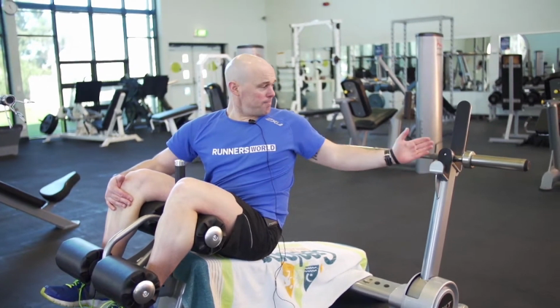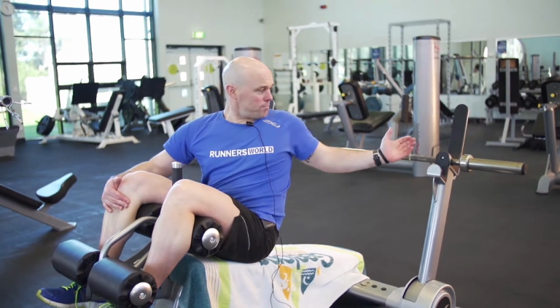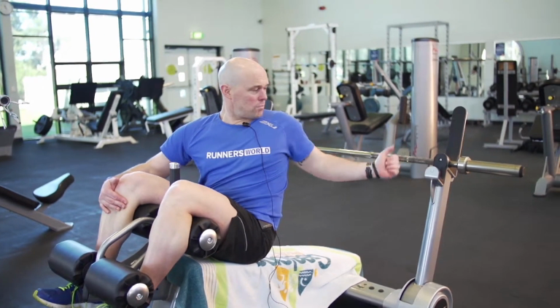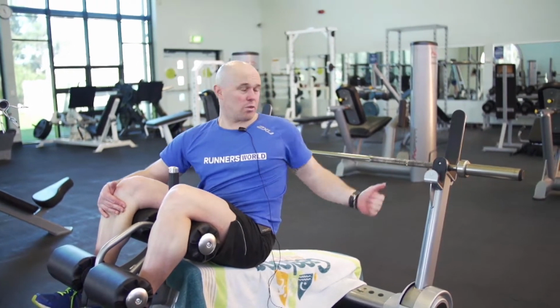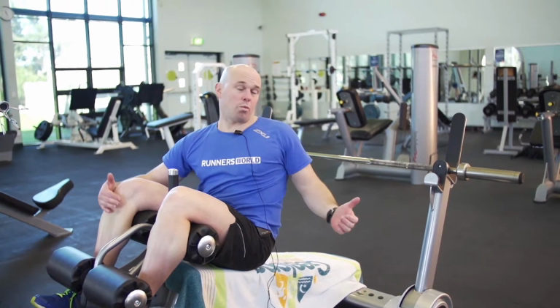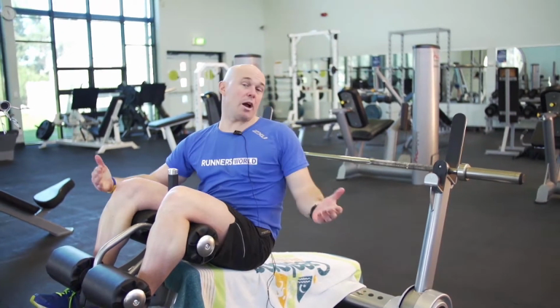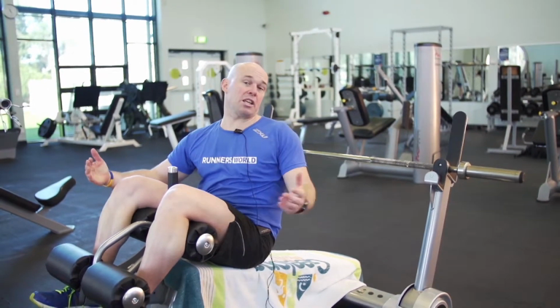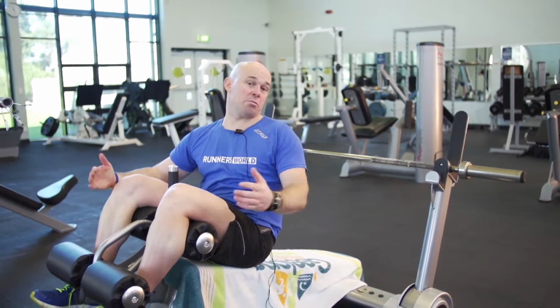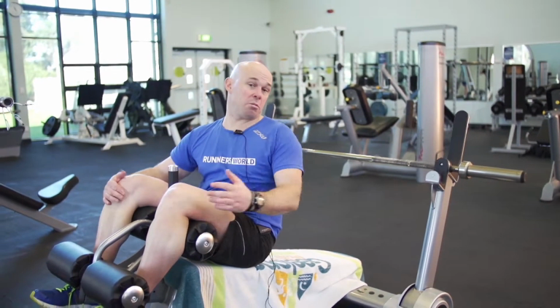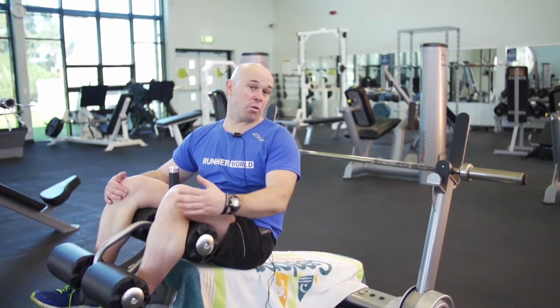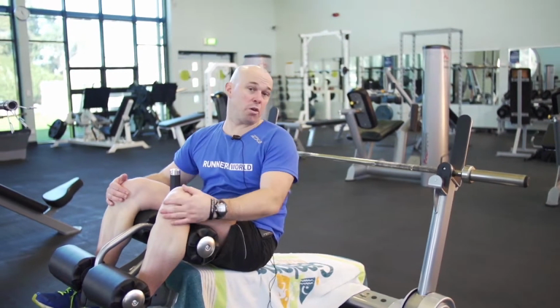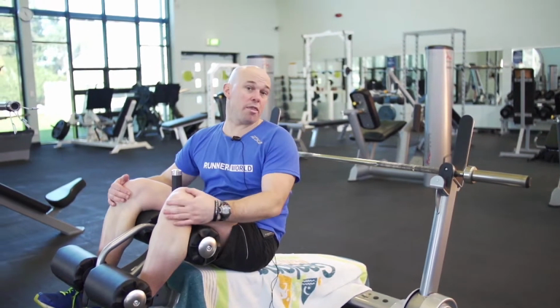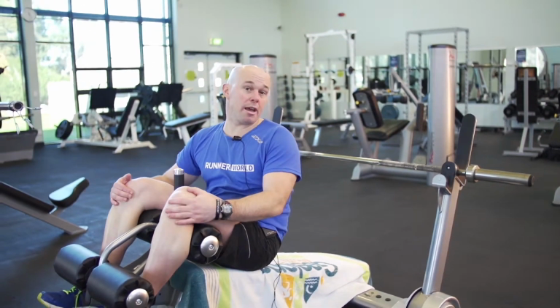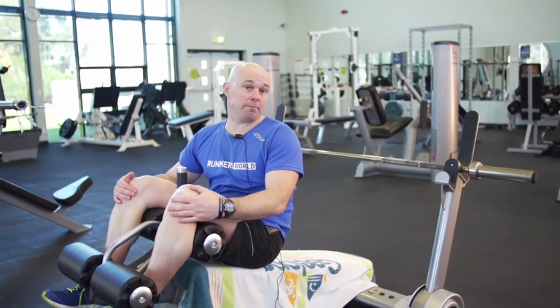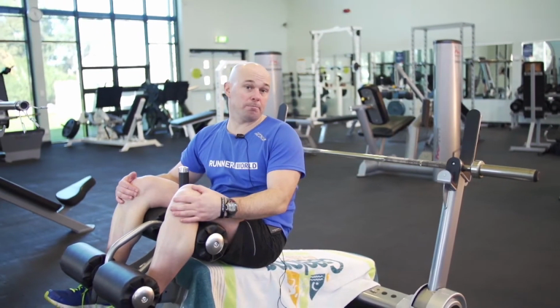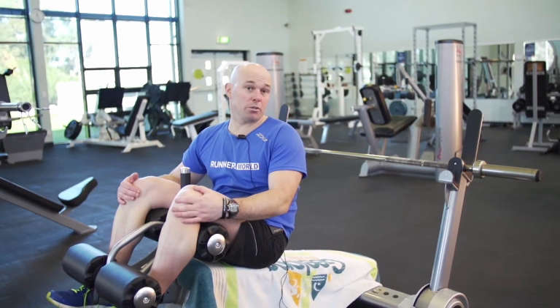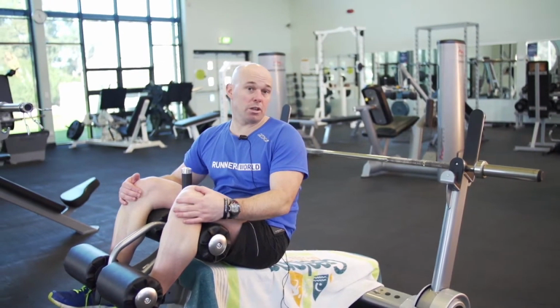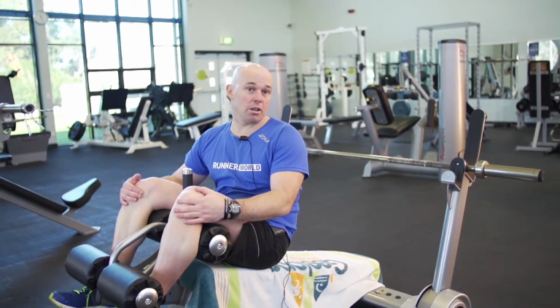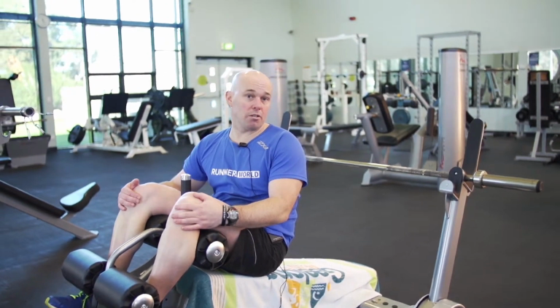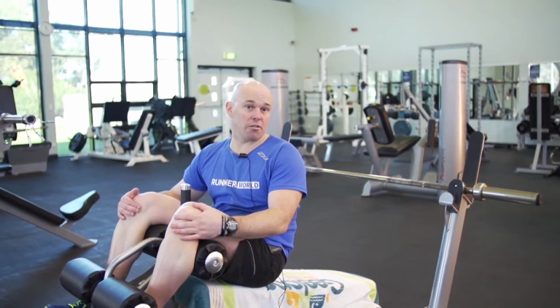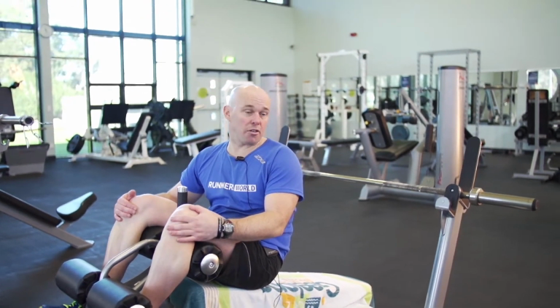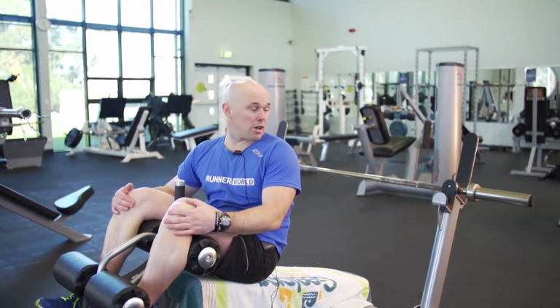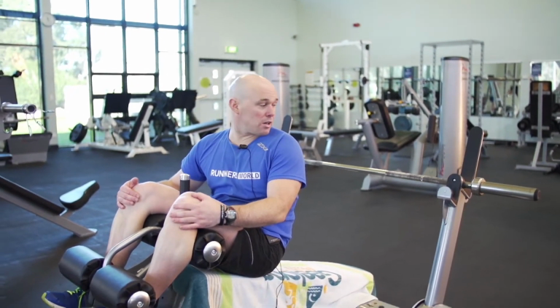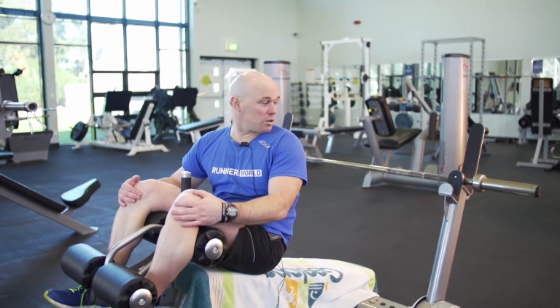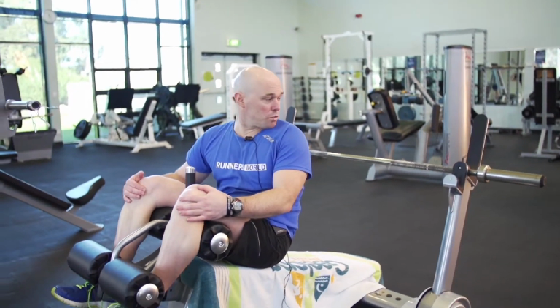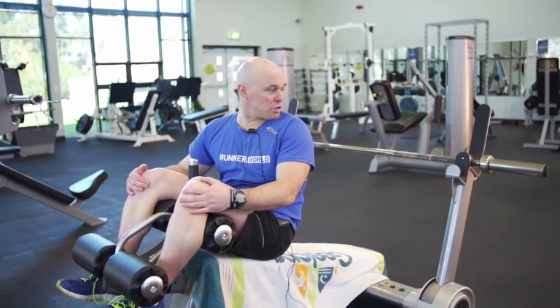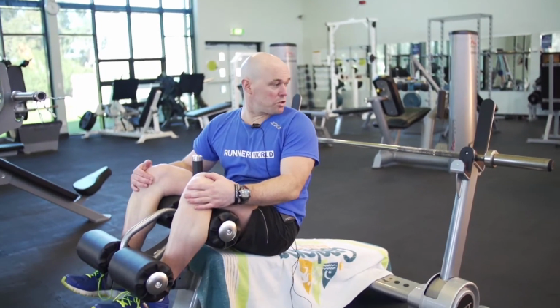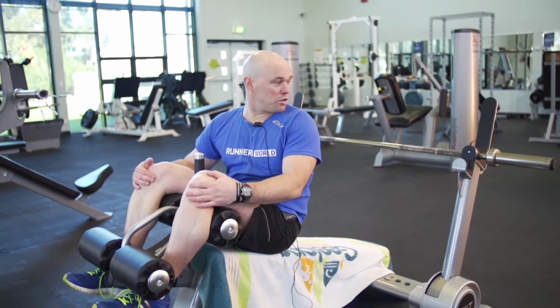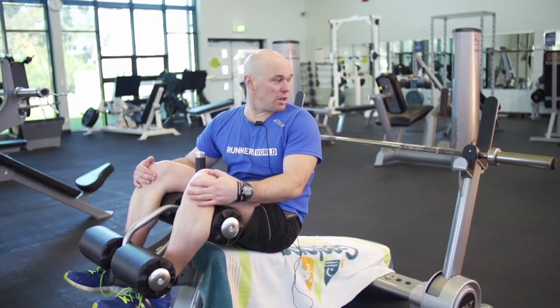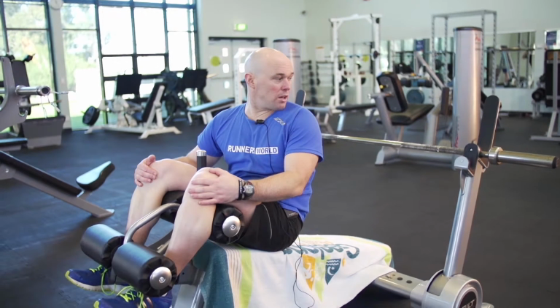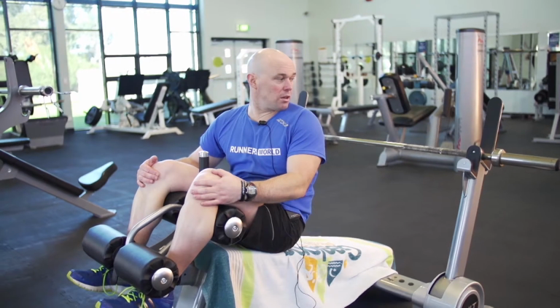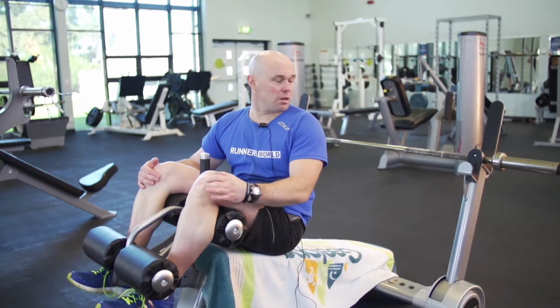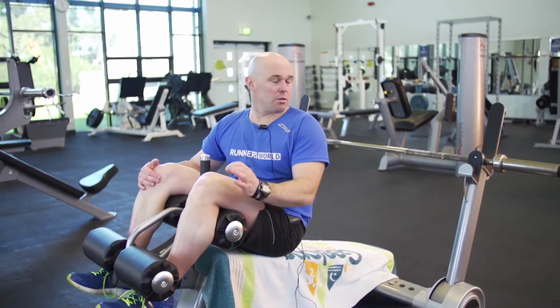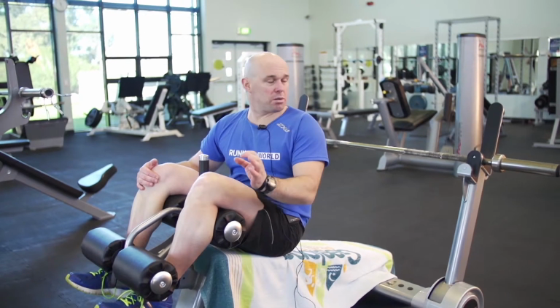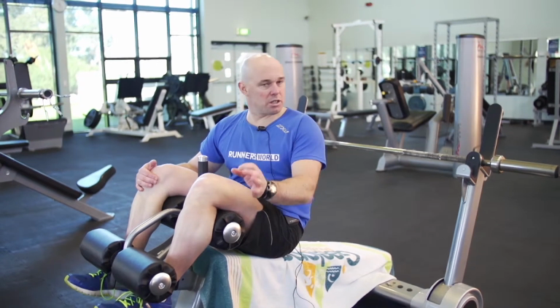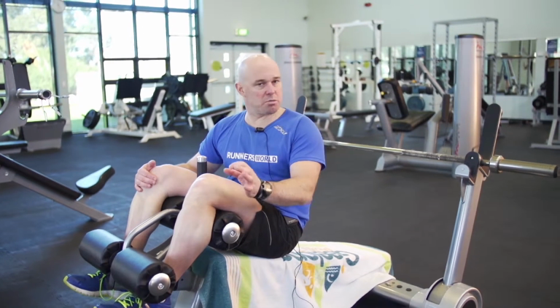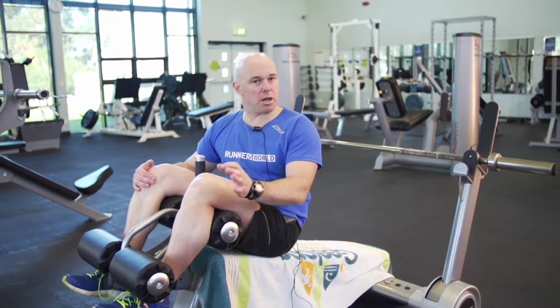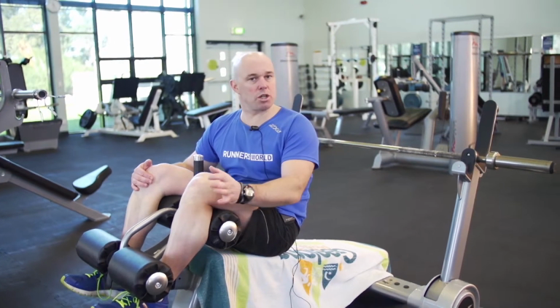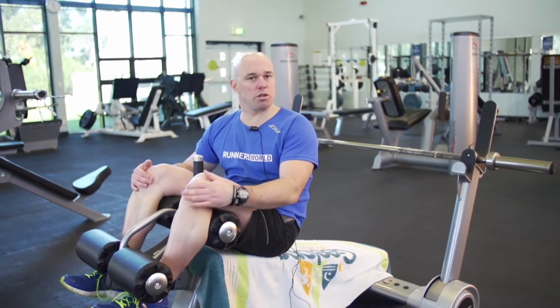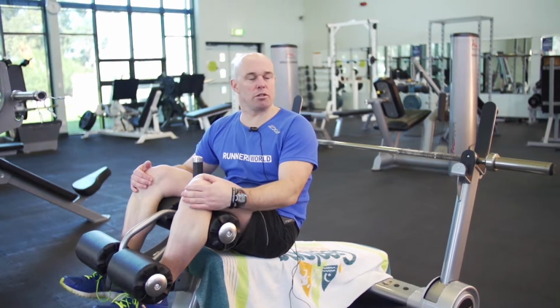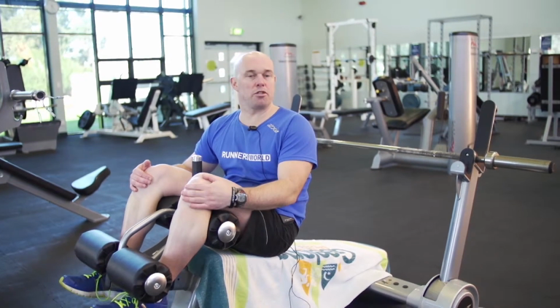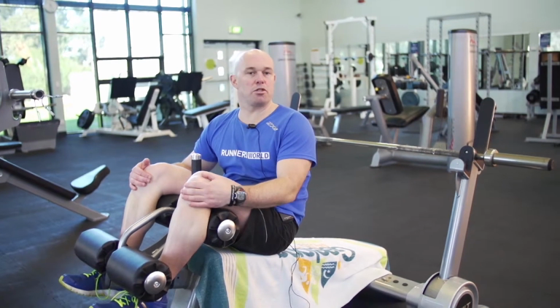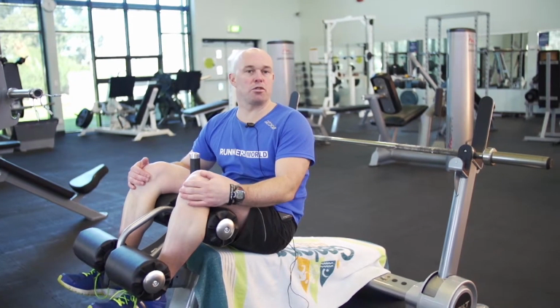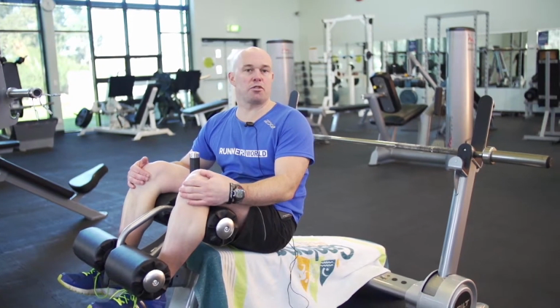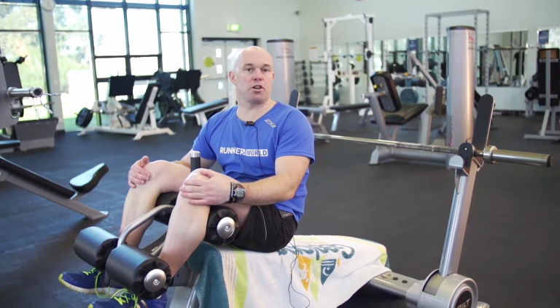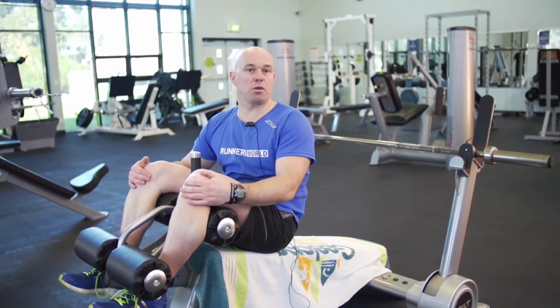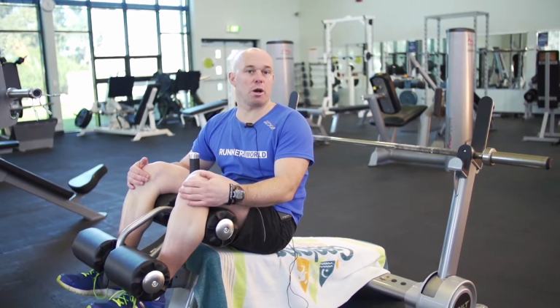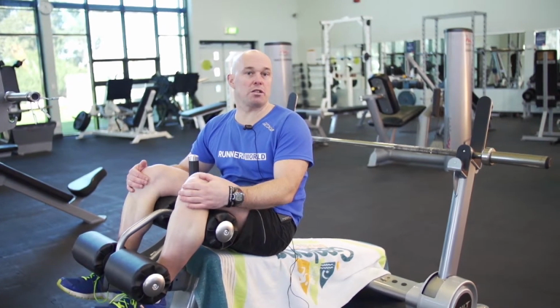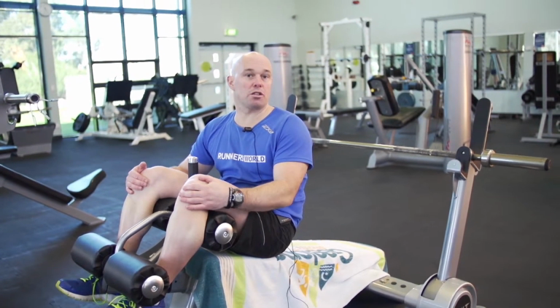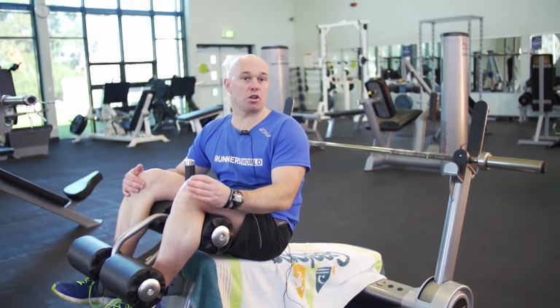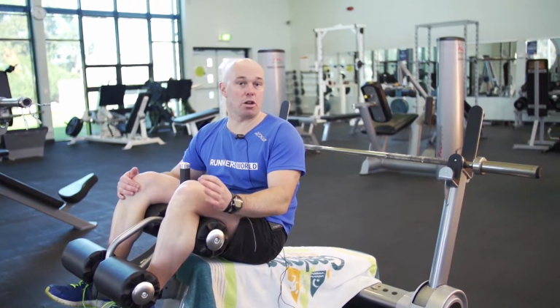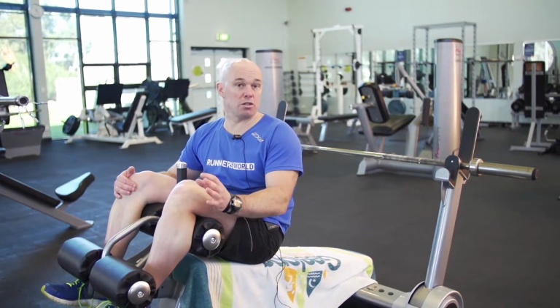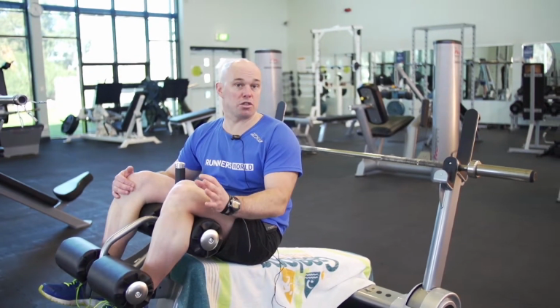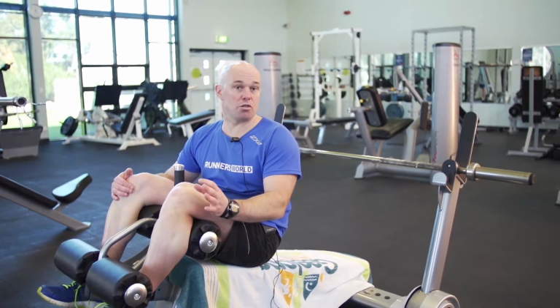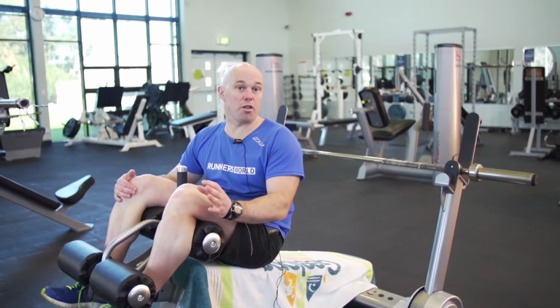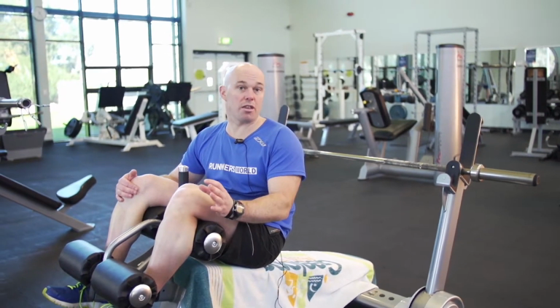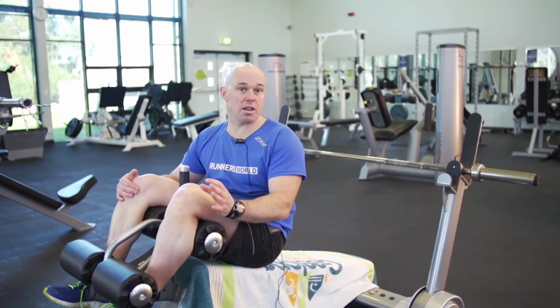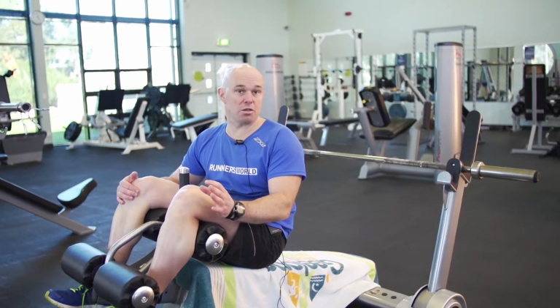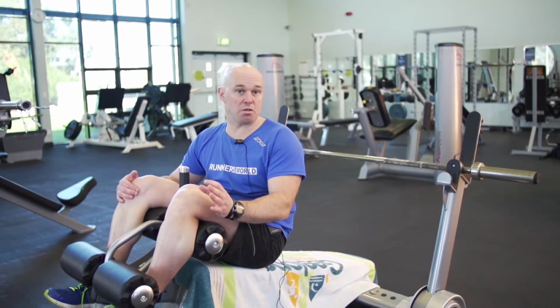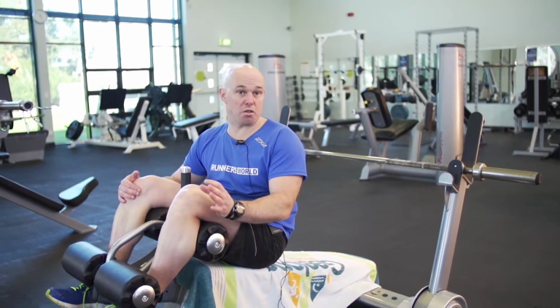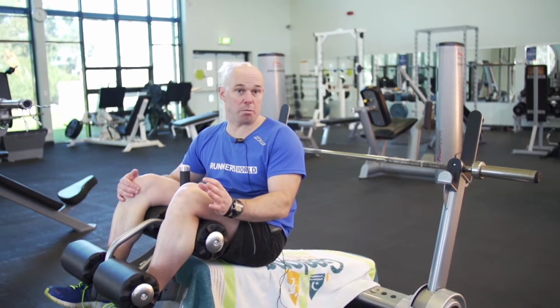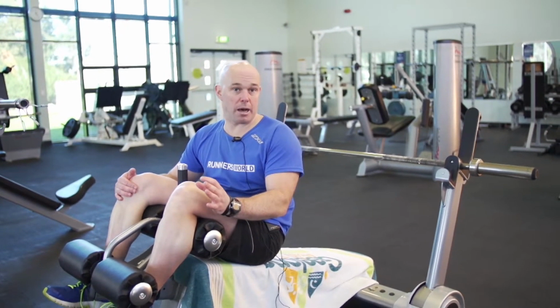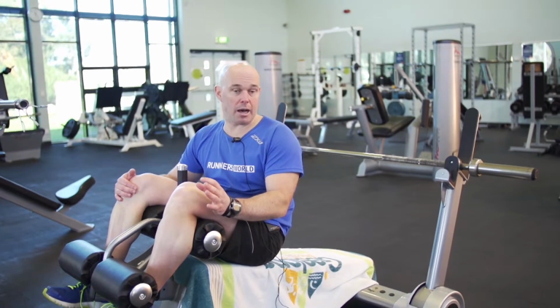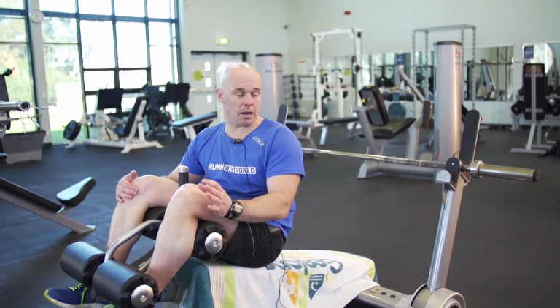Weight can be put on the bar if you wish to do that. Please make sure if you use free weights that collars are on the ends of the bar.